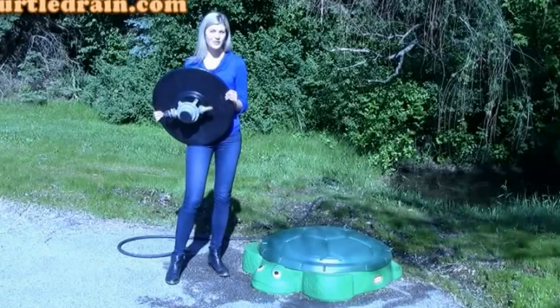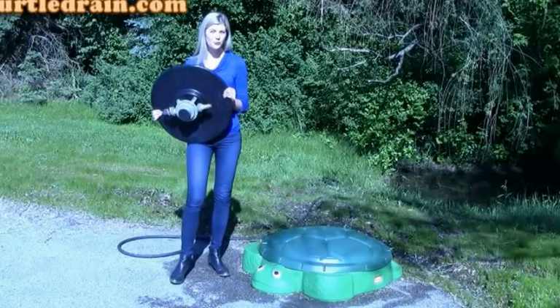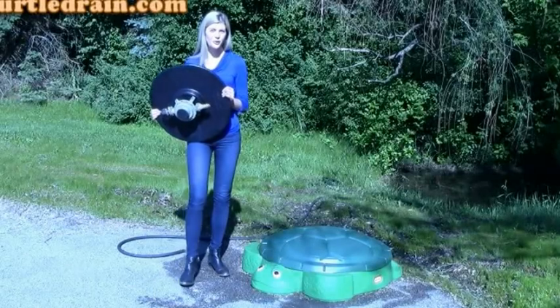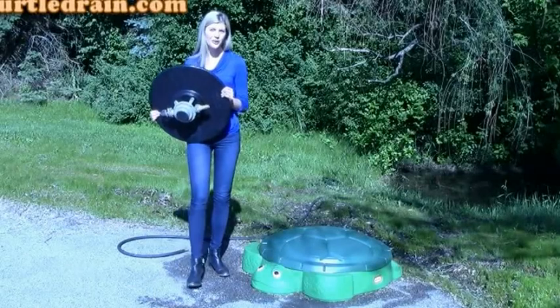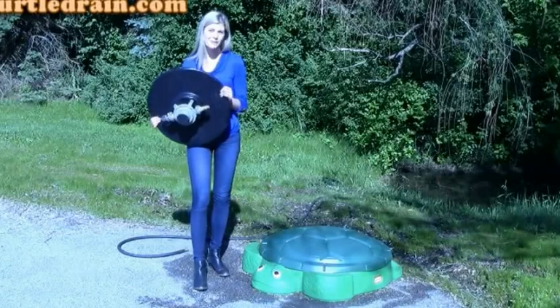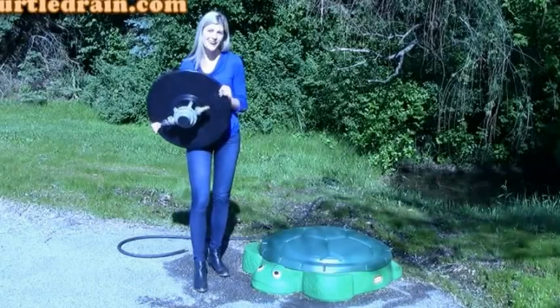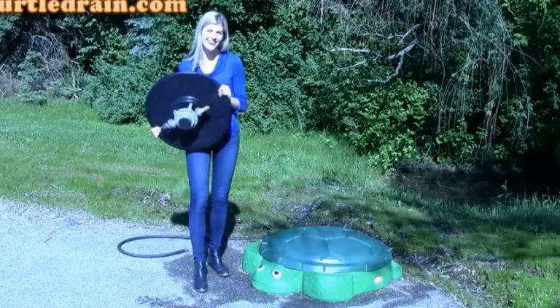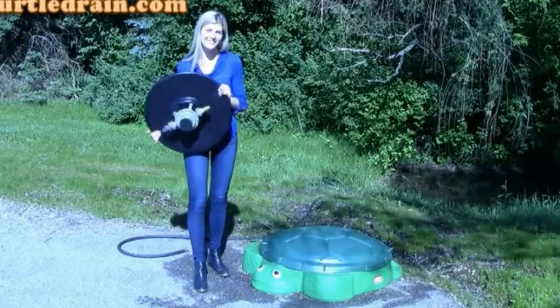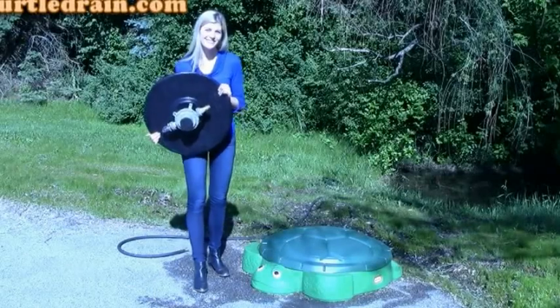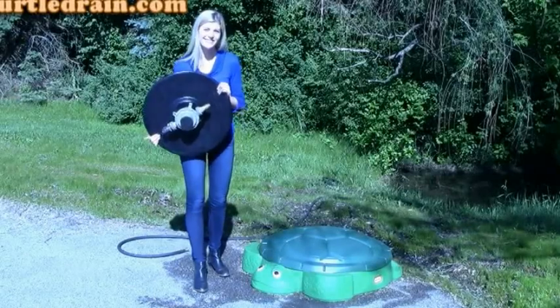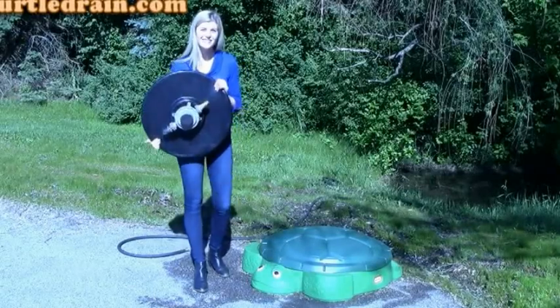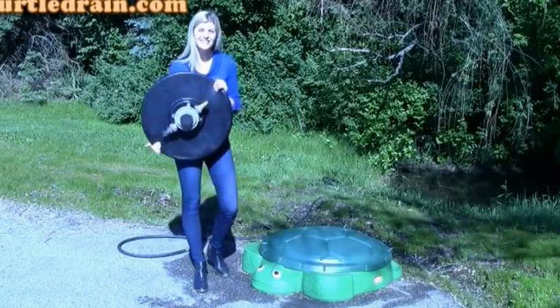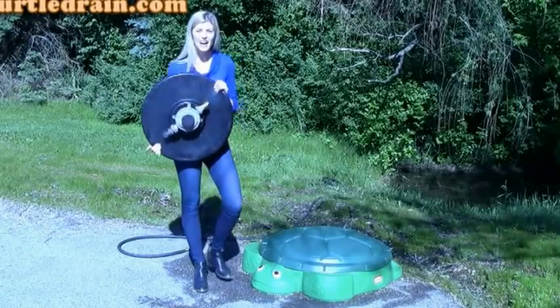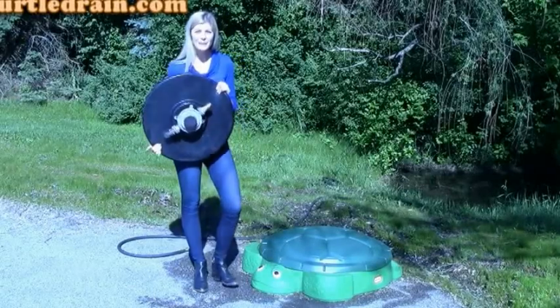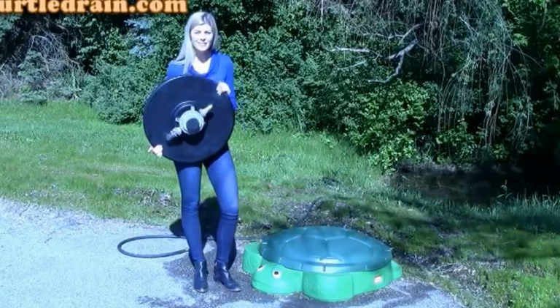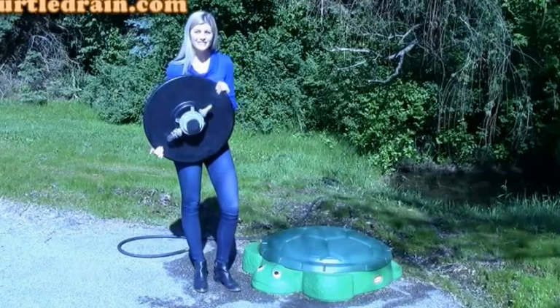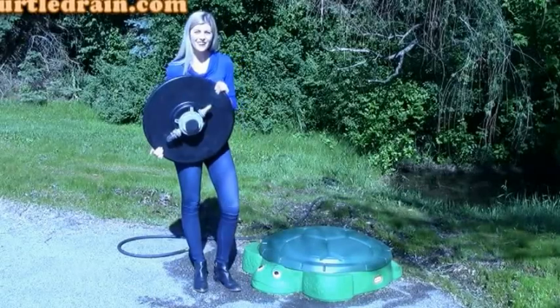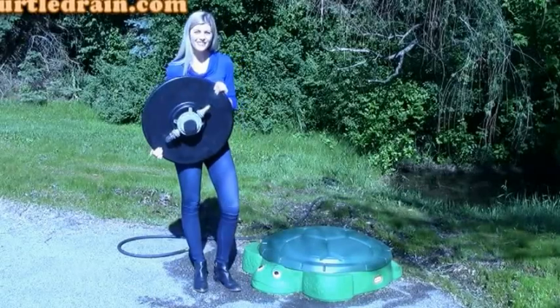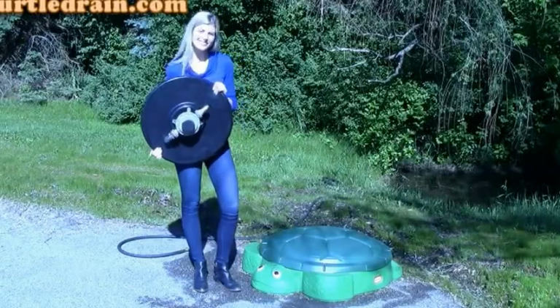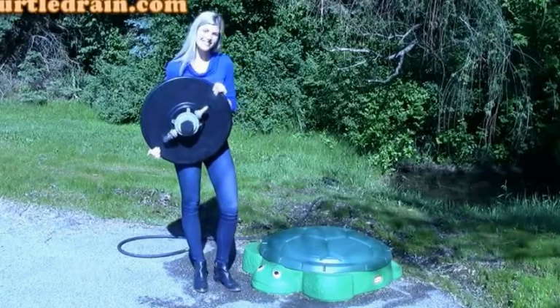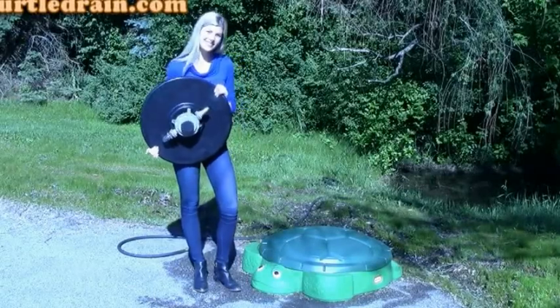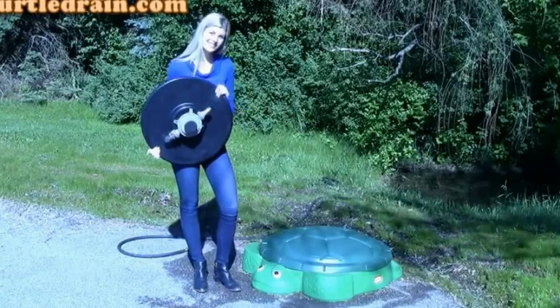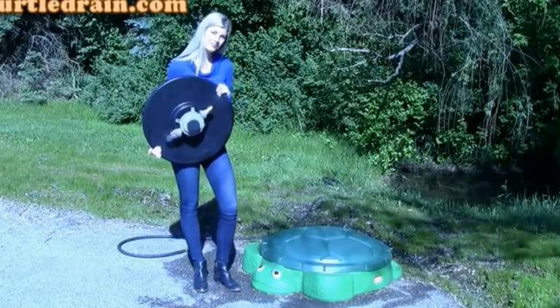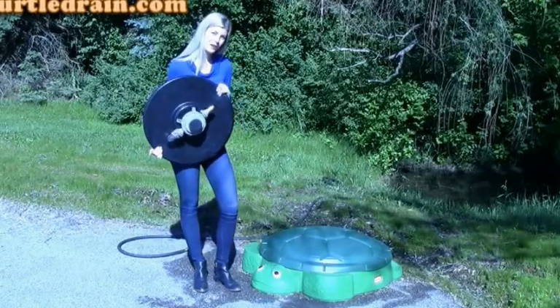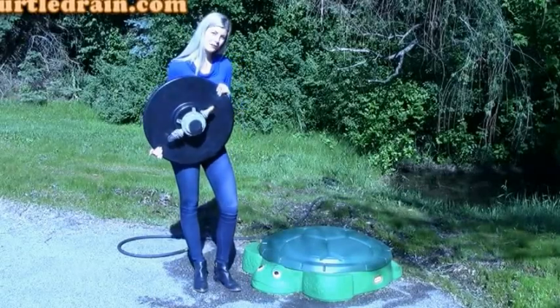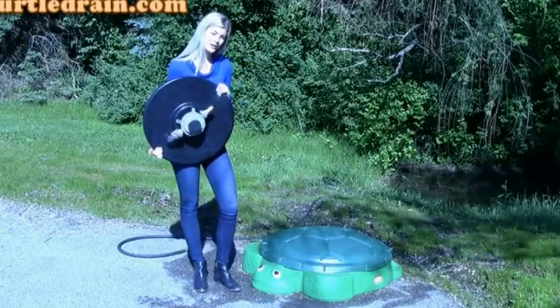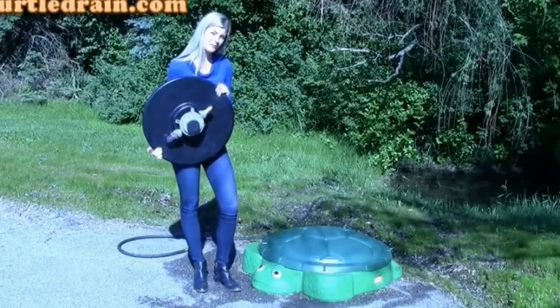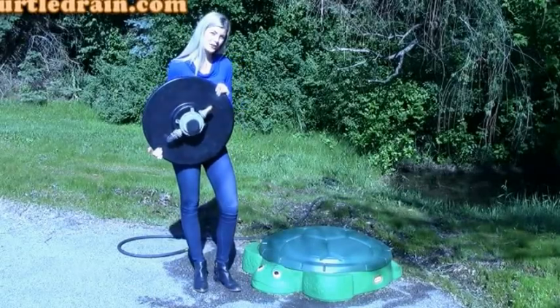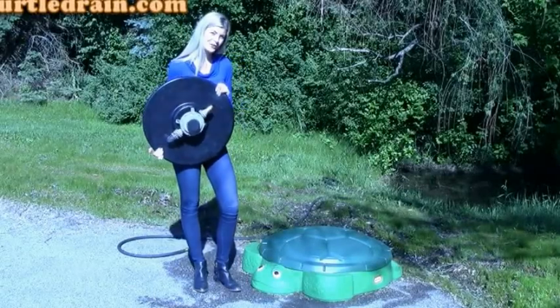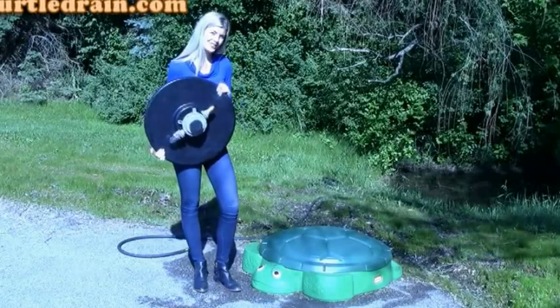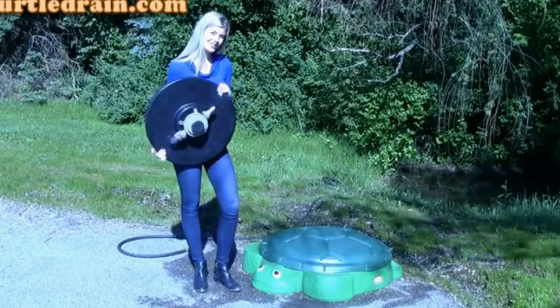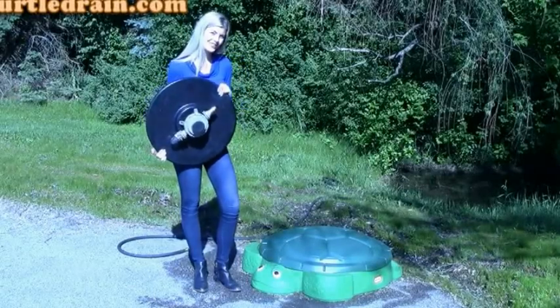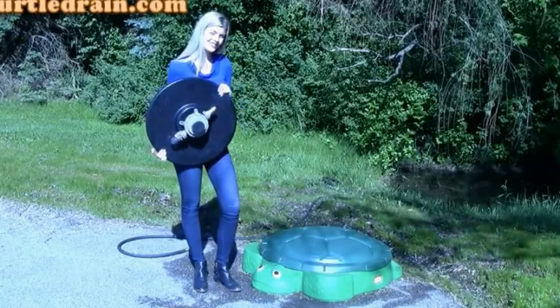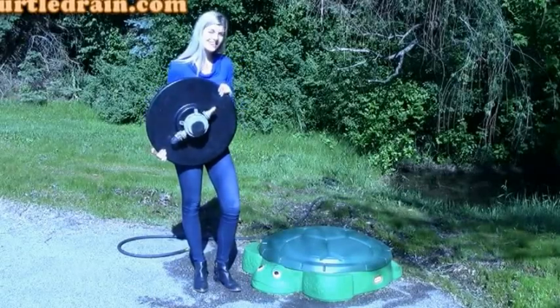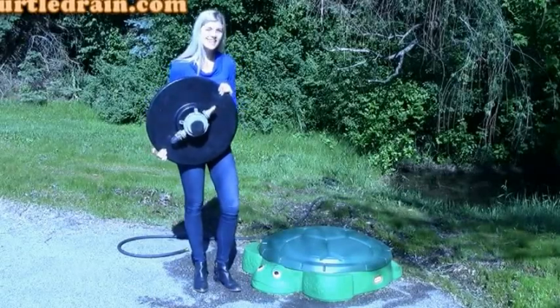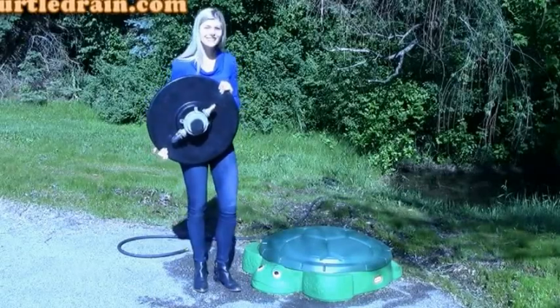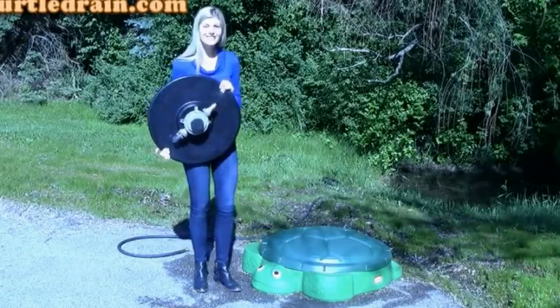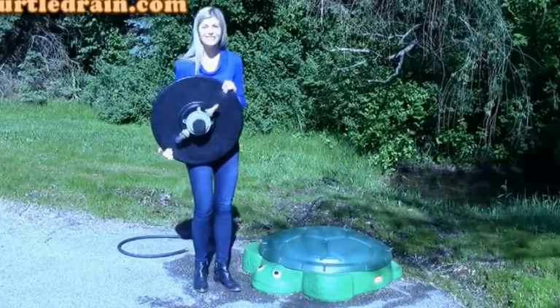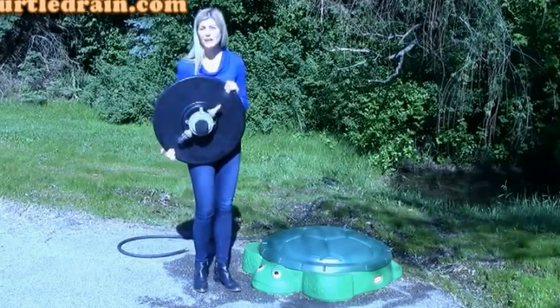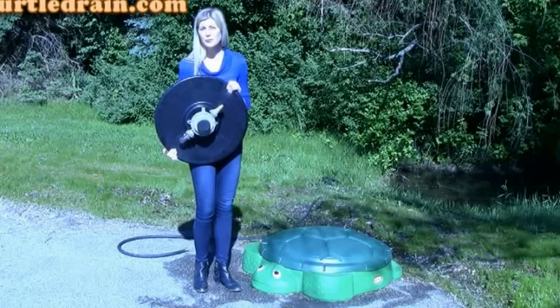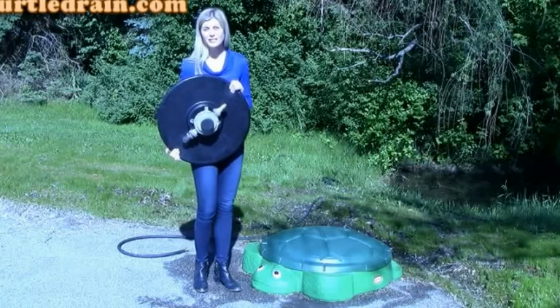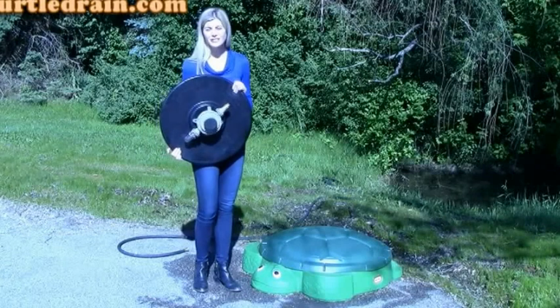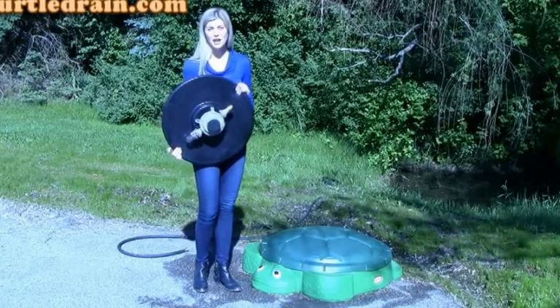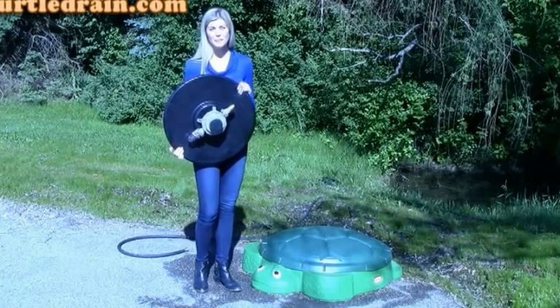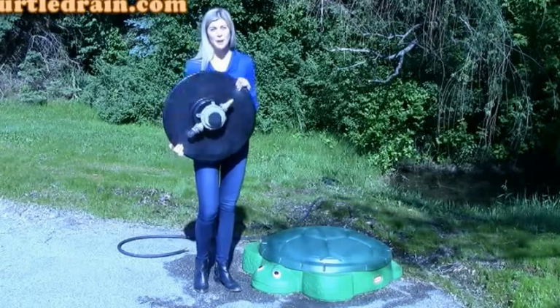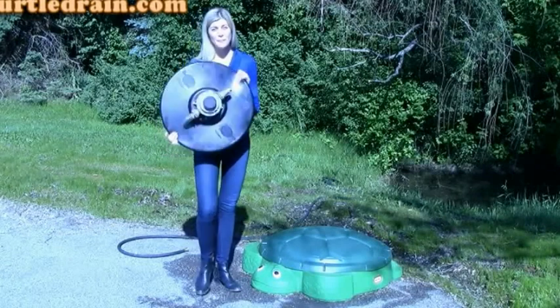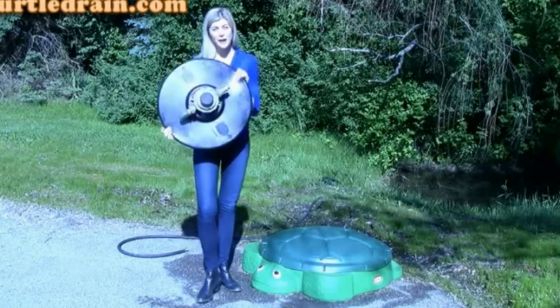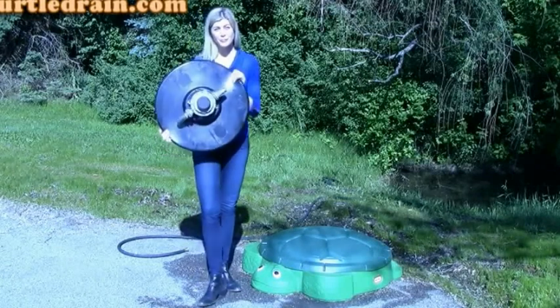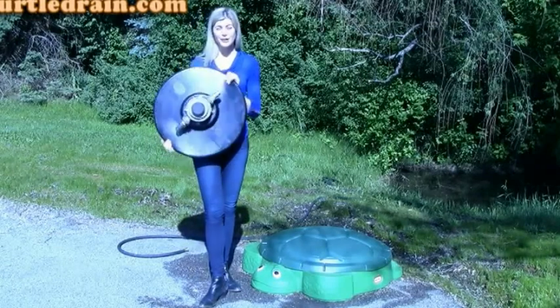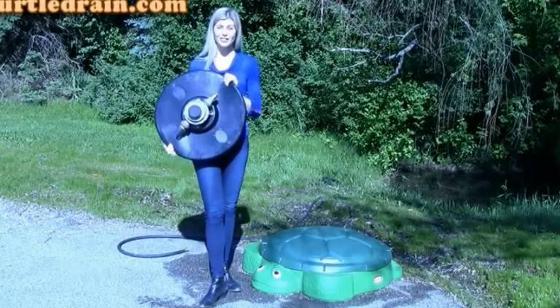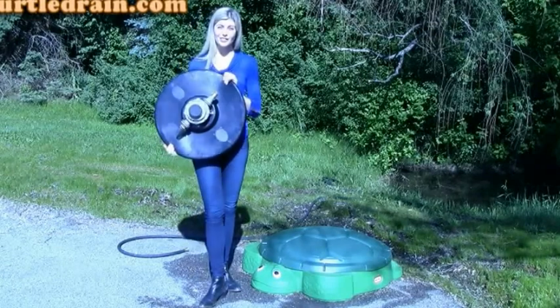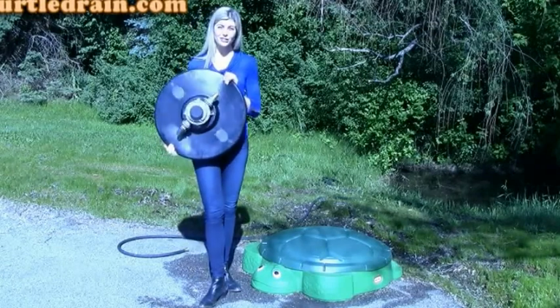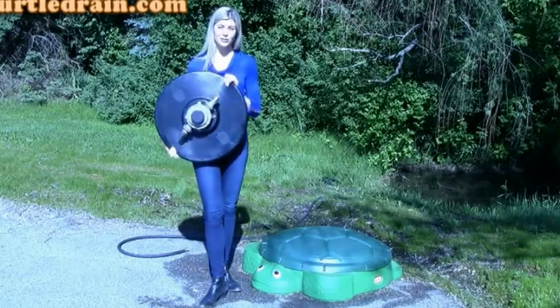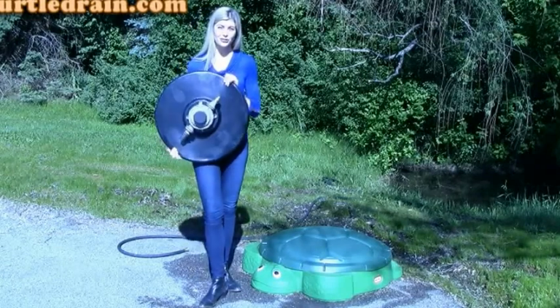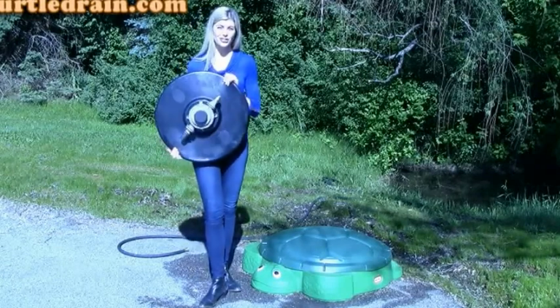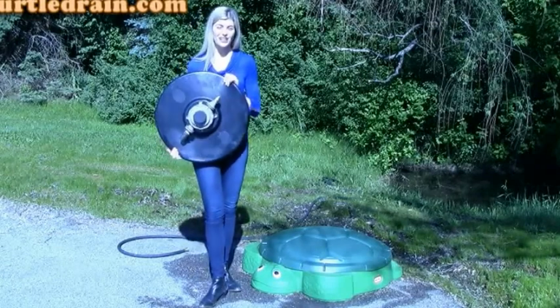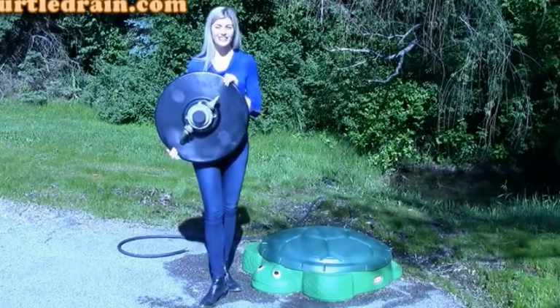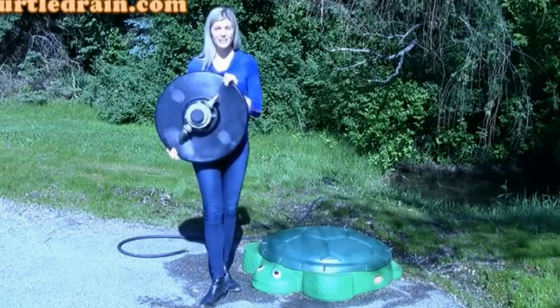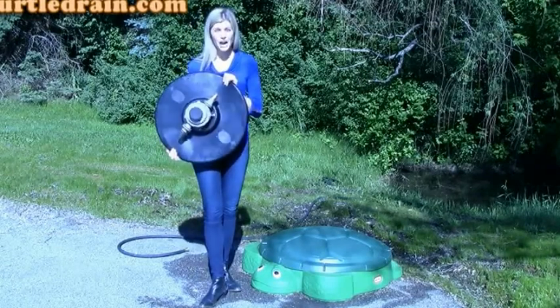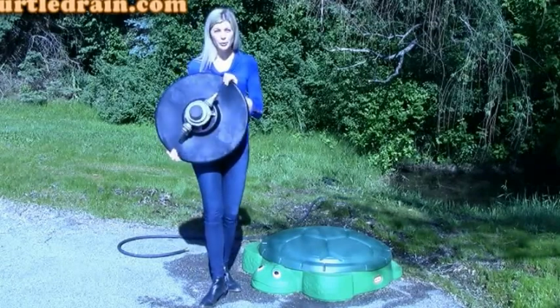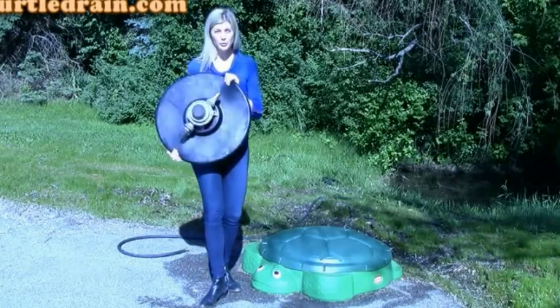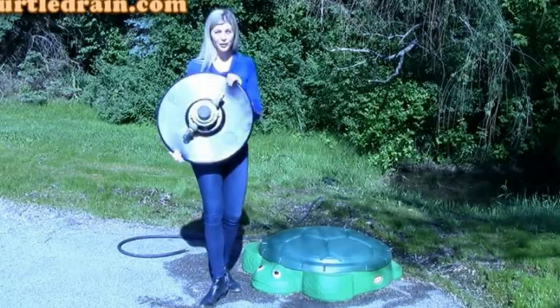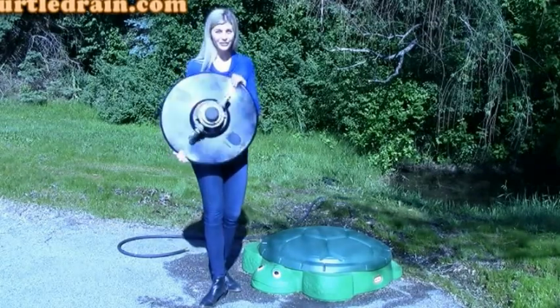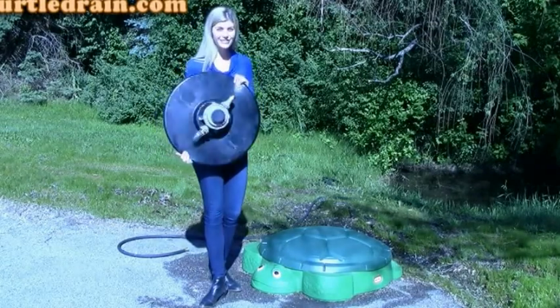Welcome back. I'm Danielle and this is my friend Myrtle here, and today we're going to talk about my product, Turtle Drain, and how it works.